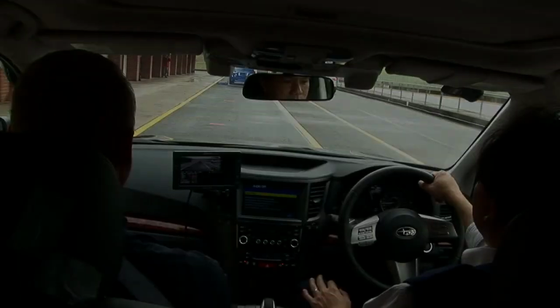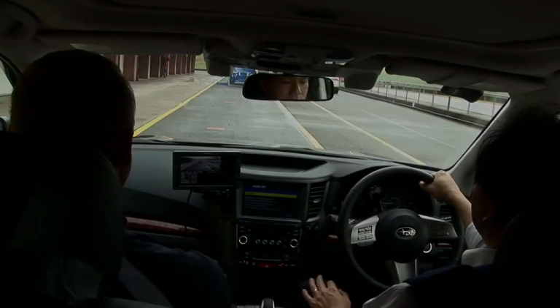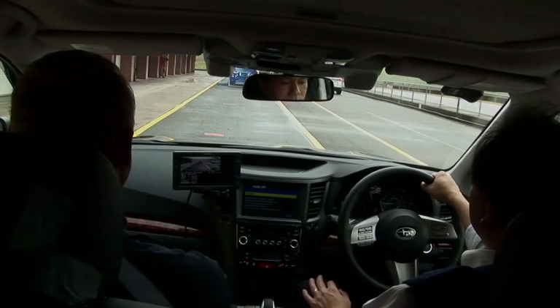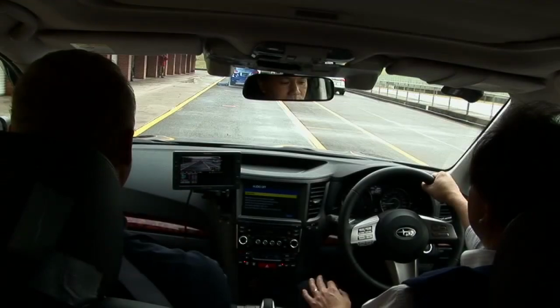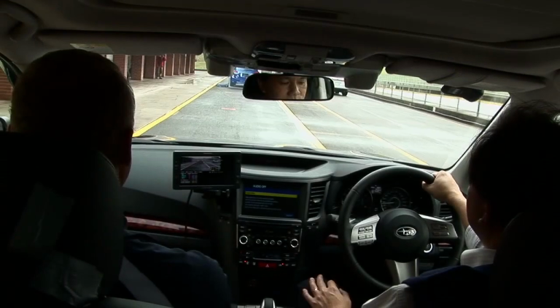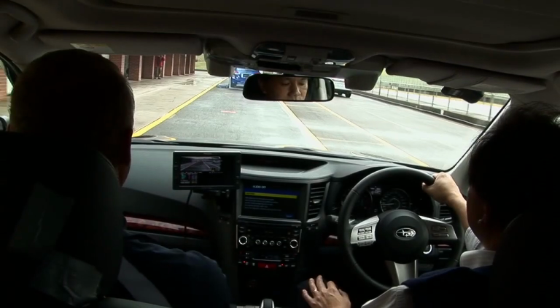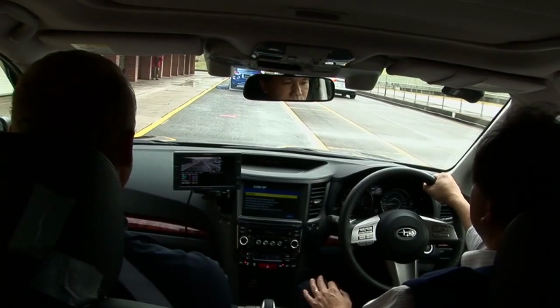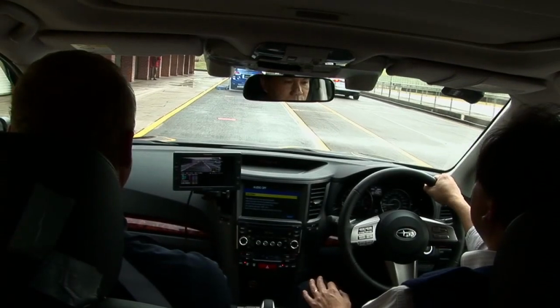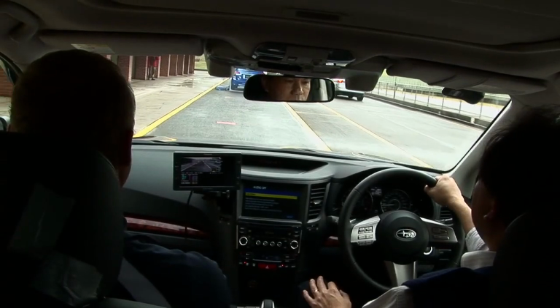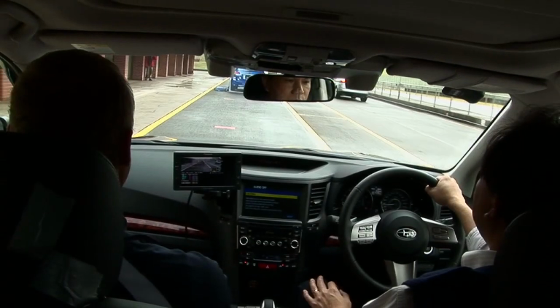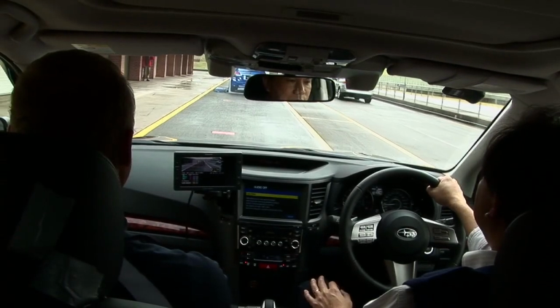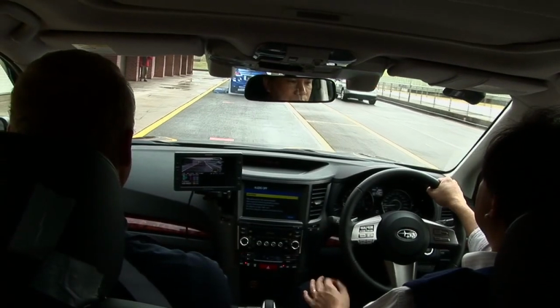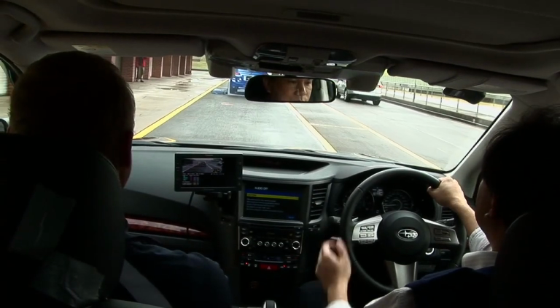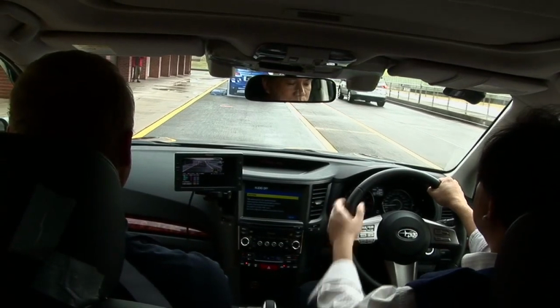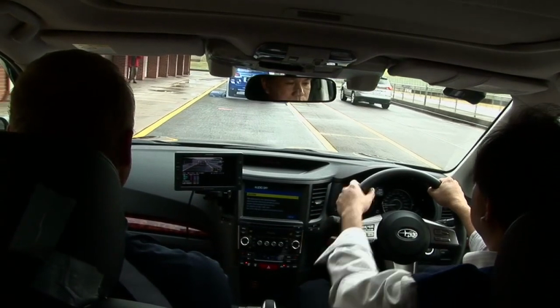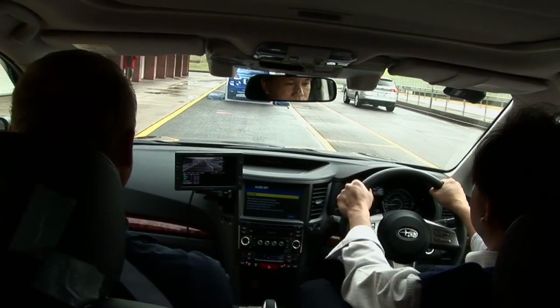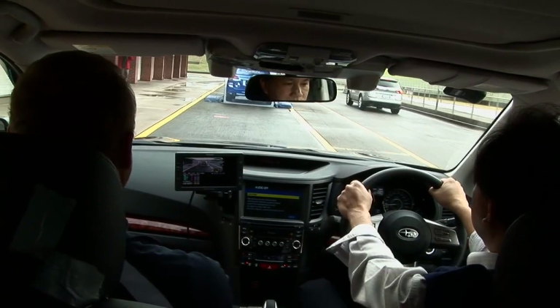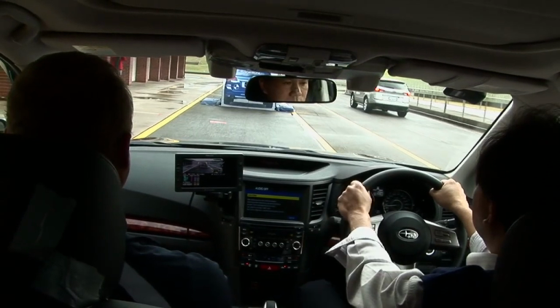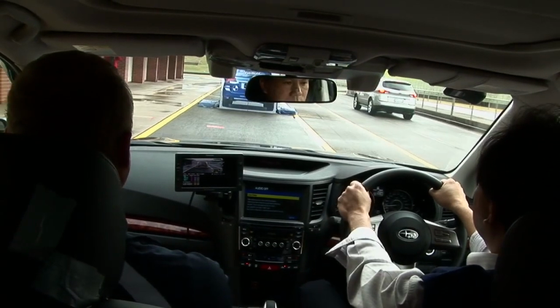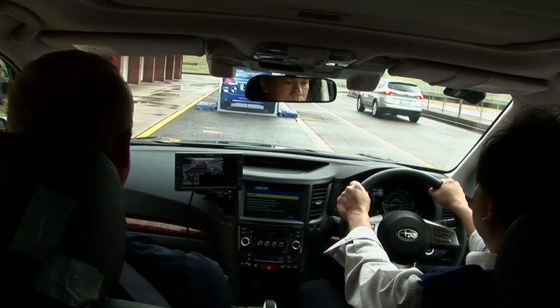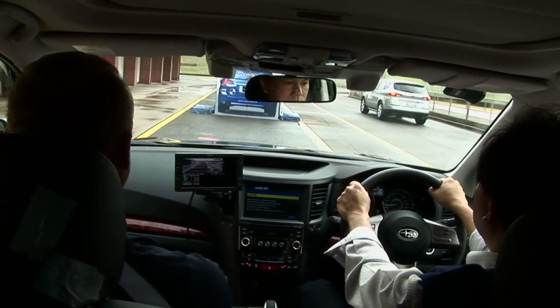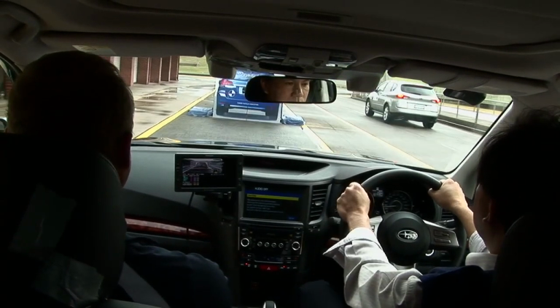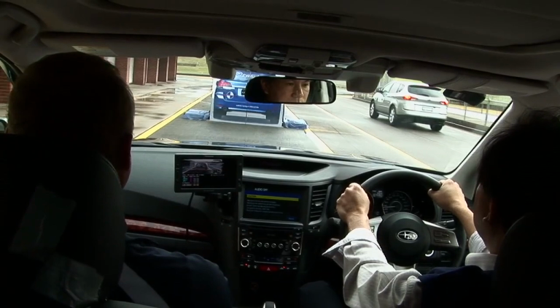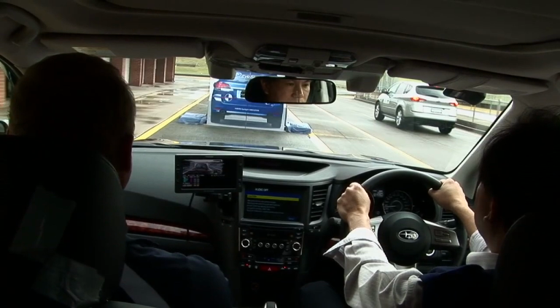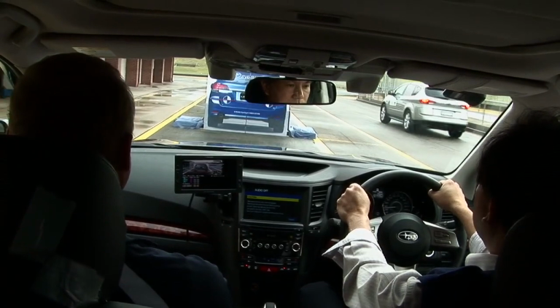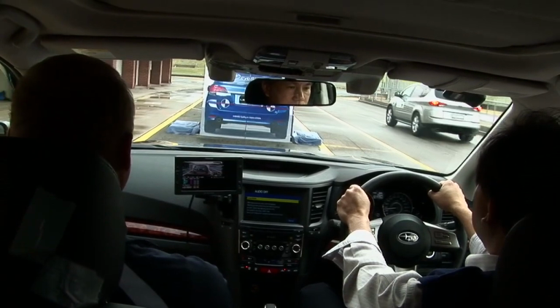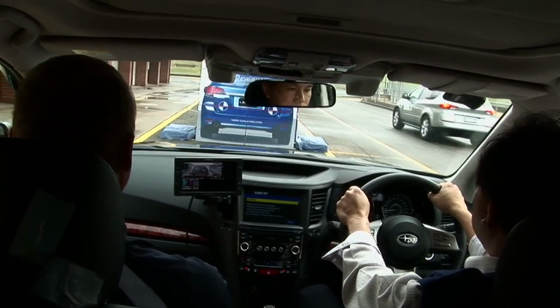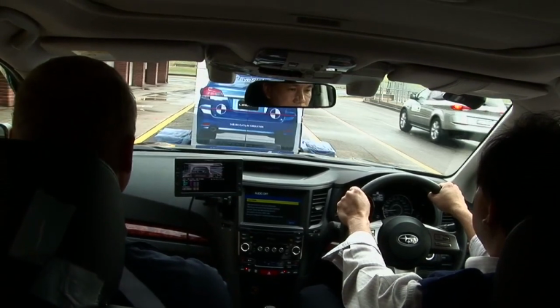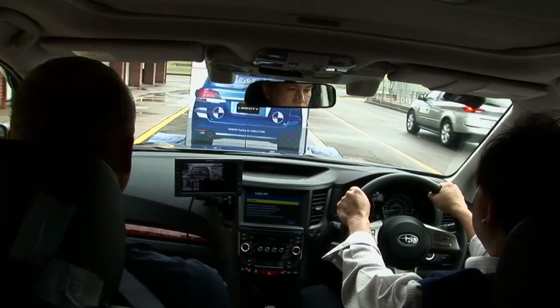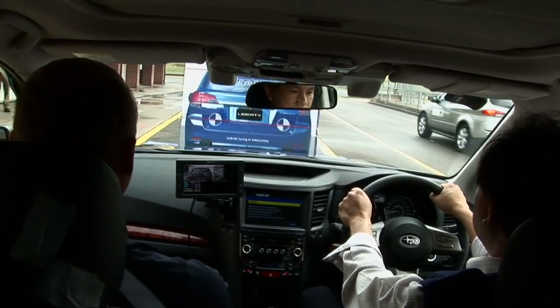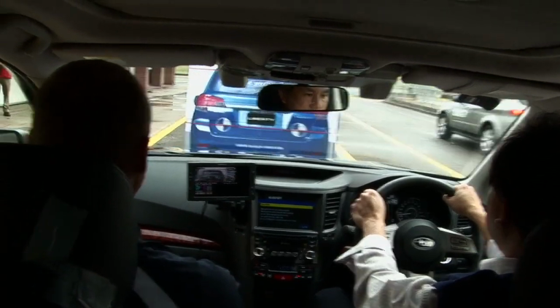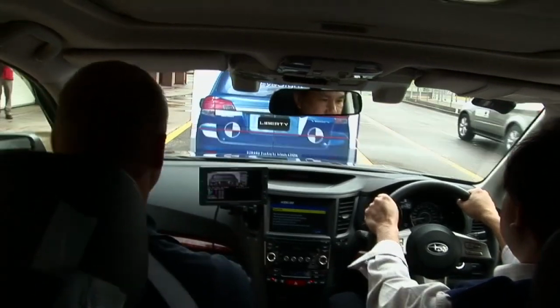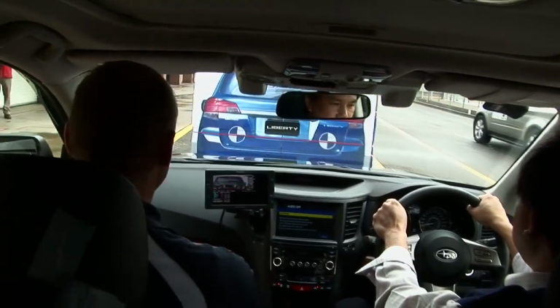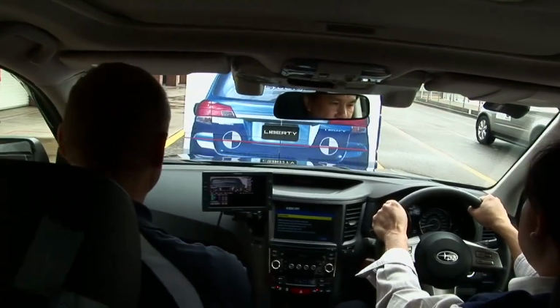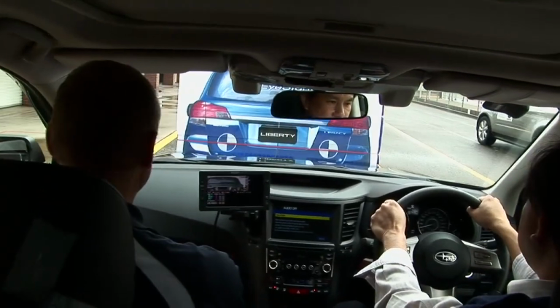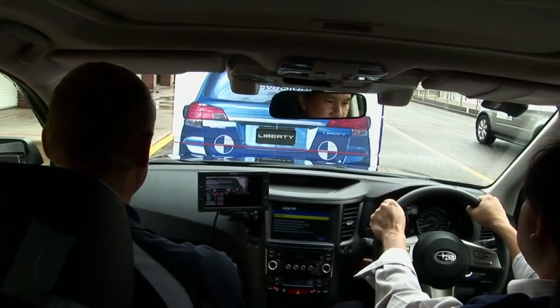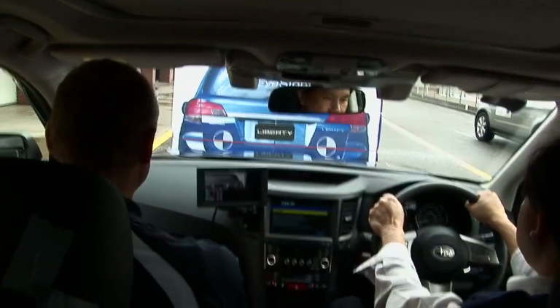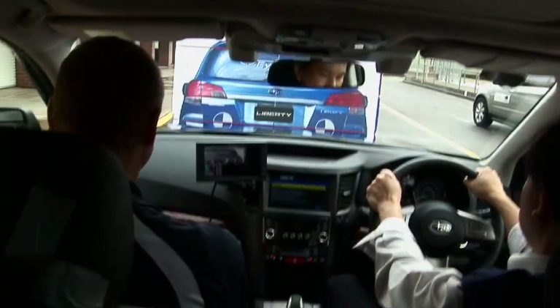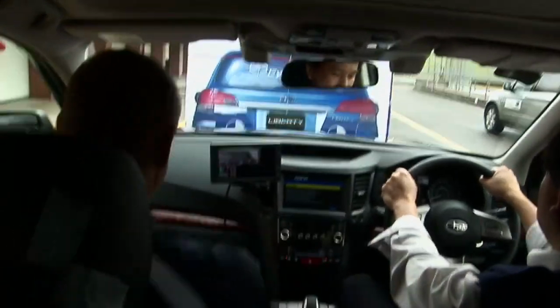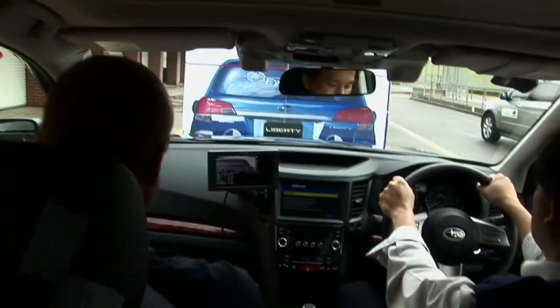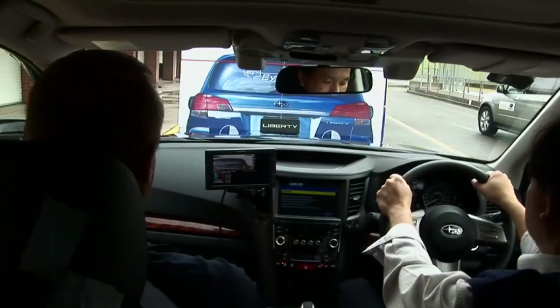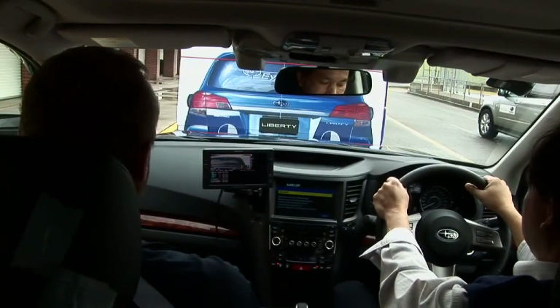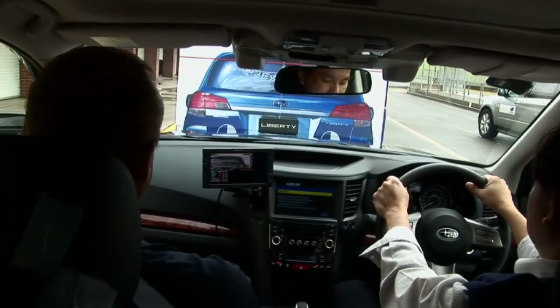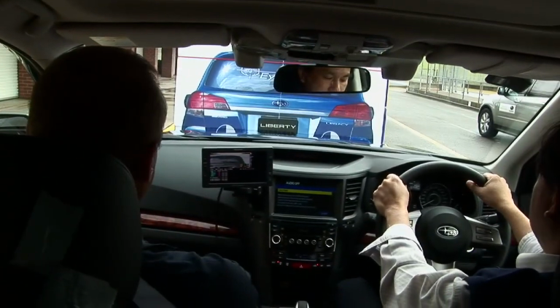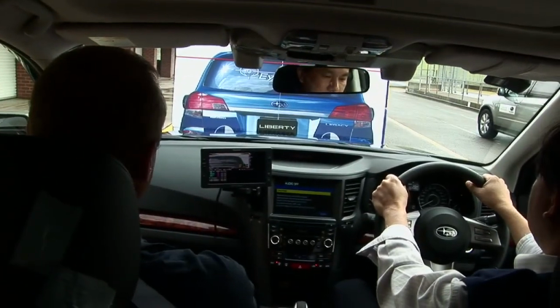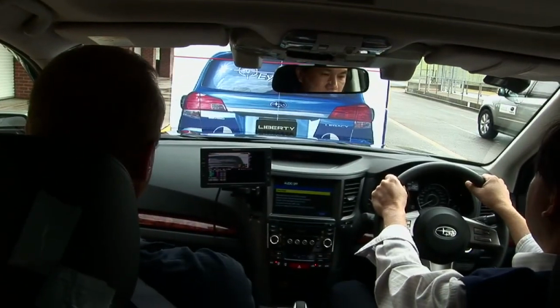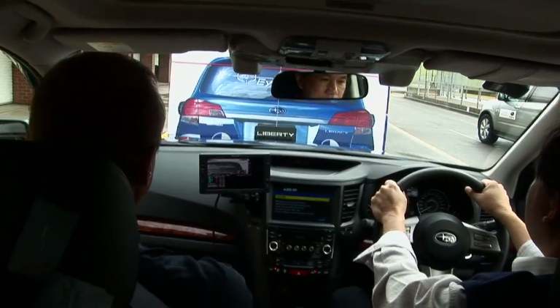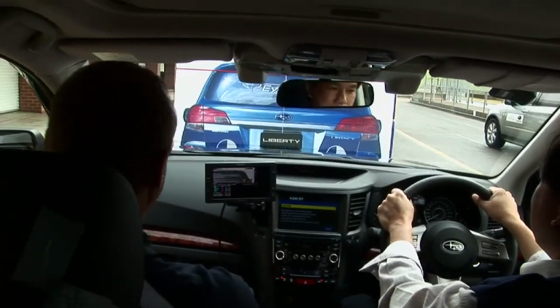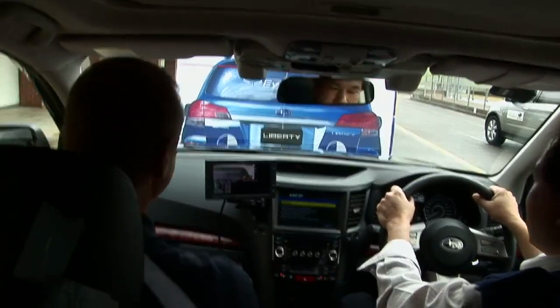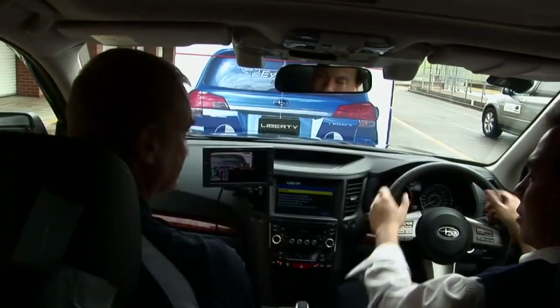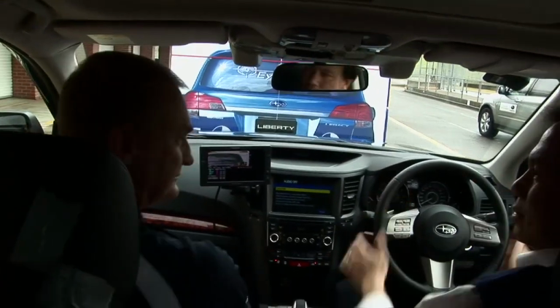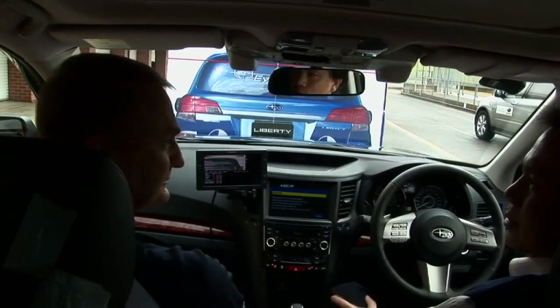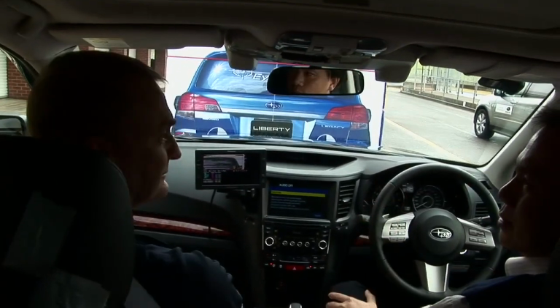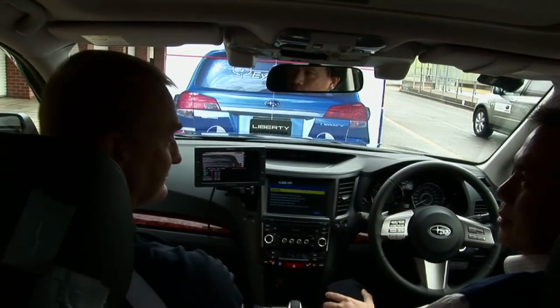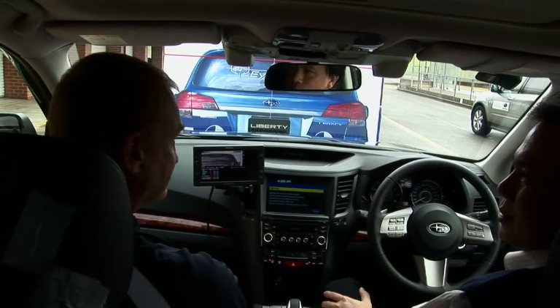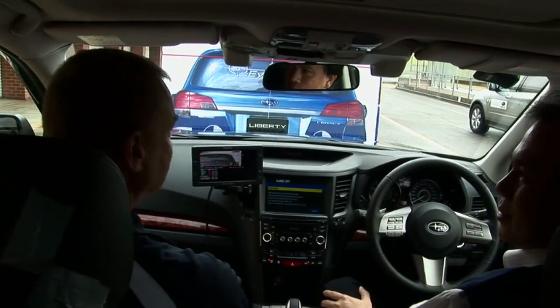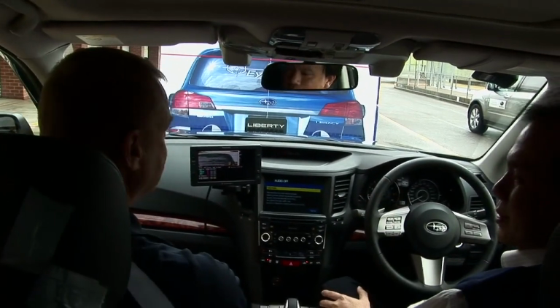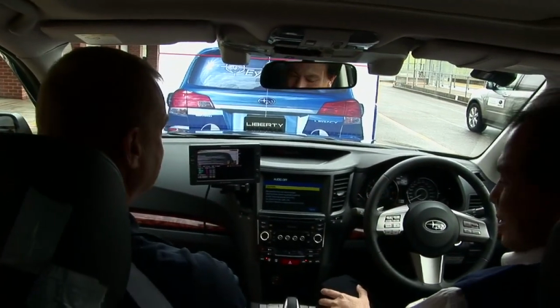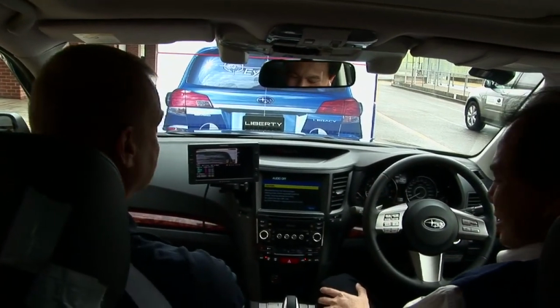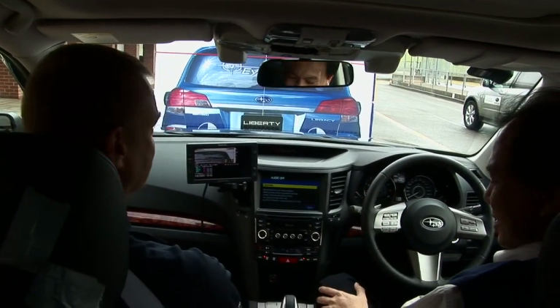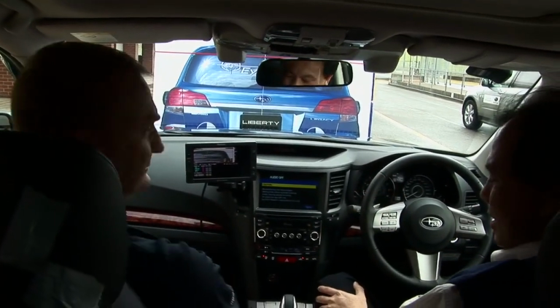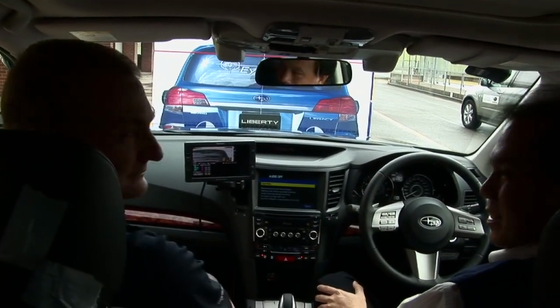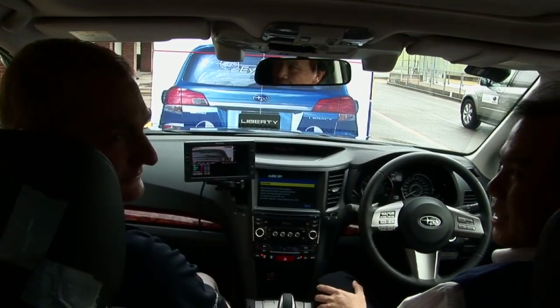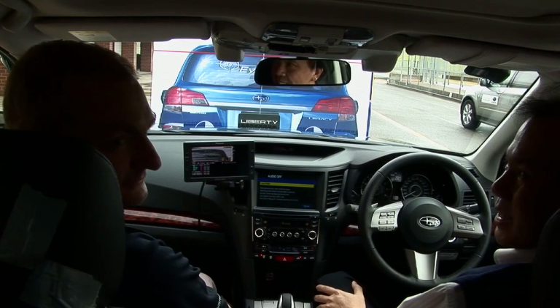When we went out and drove the cars today, there was a screen mounted on the centre of the dash, and that screen showed exactly what the cameras were seeing.